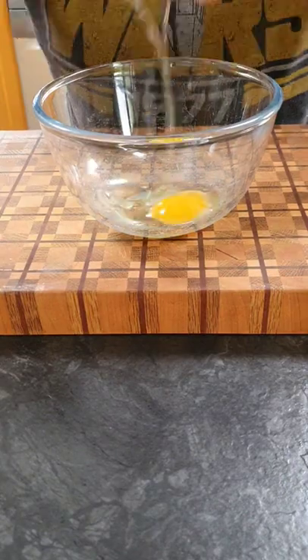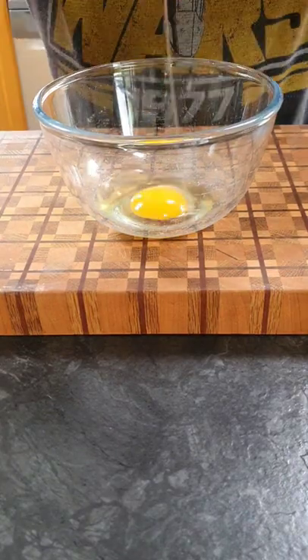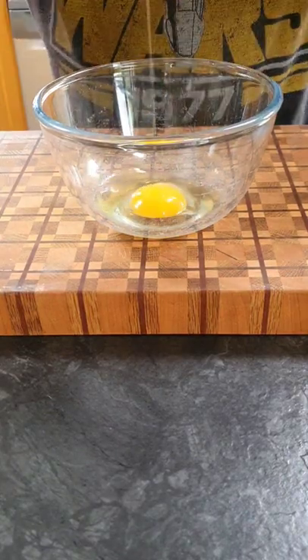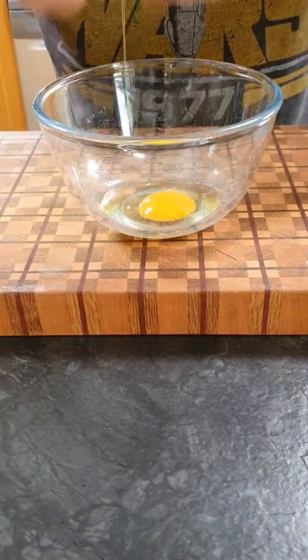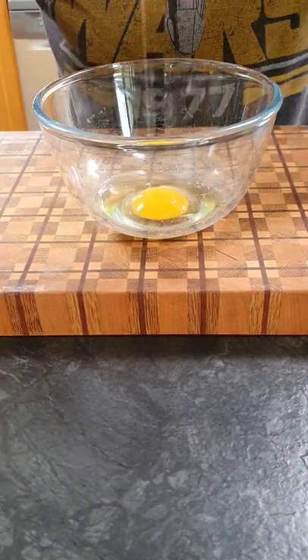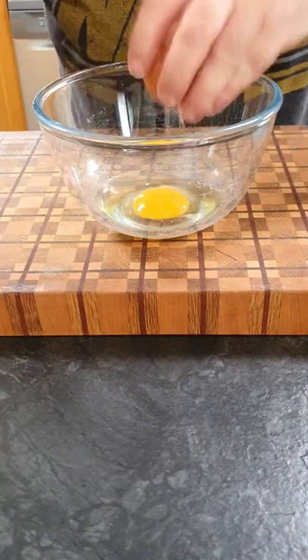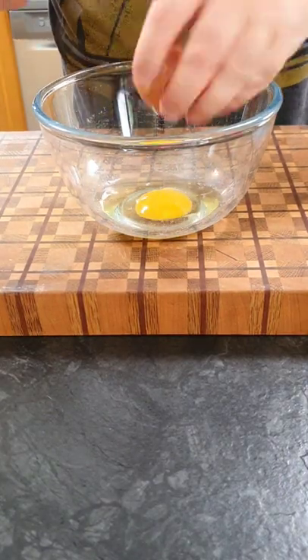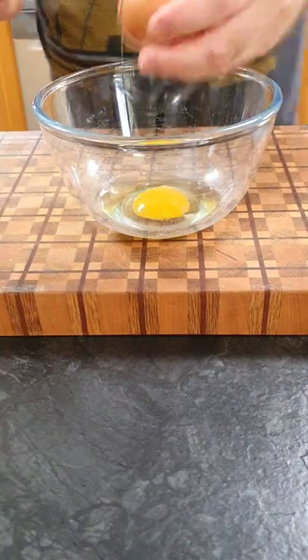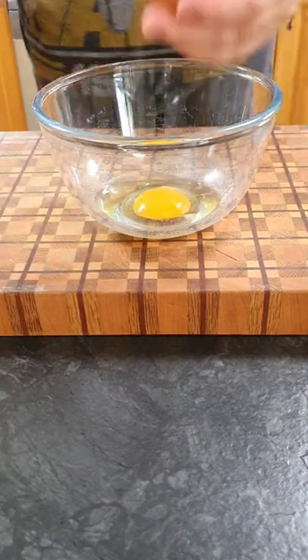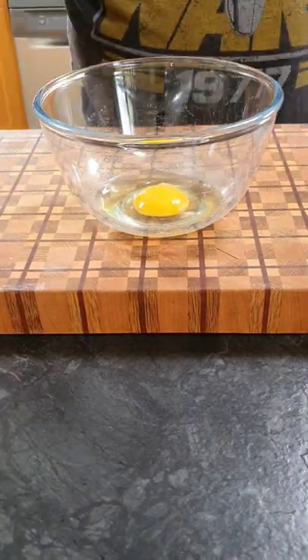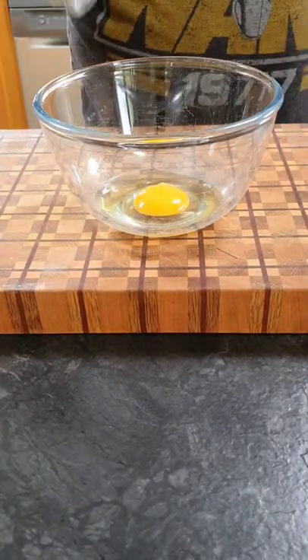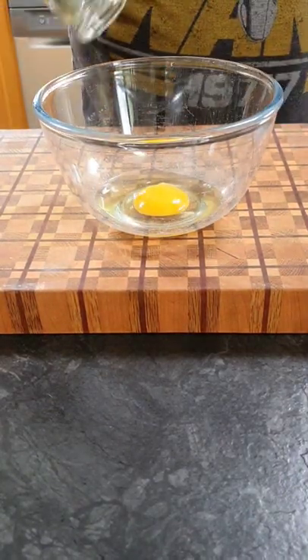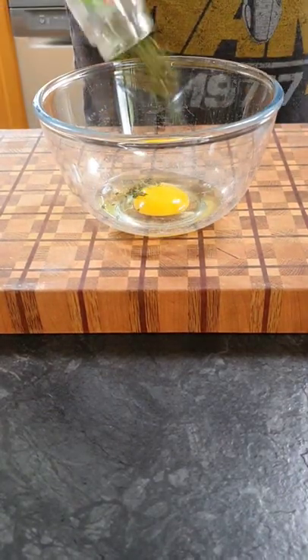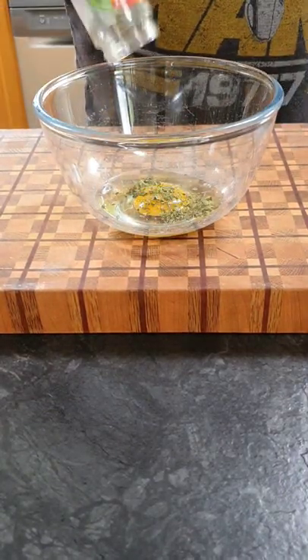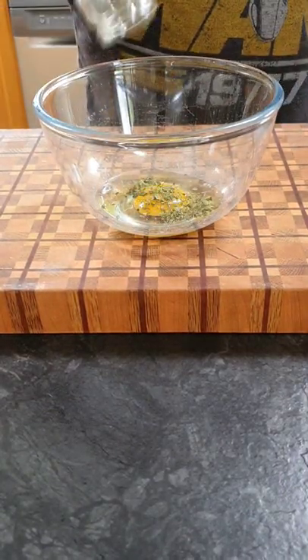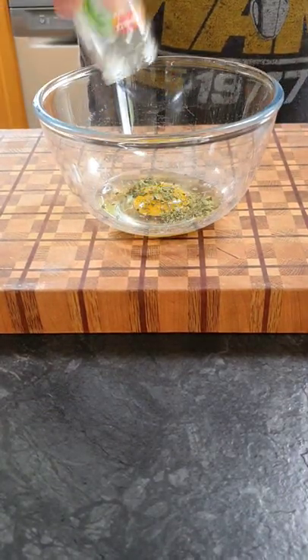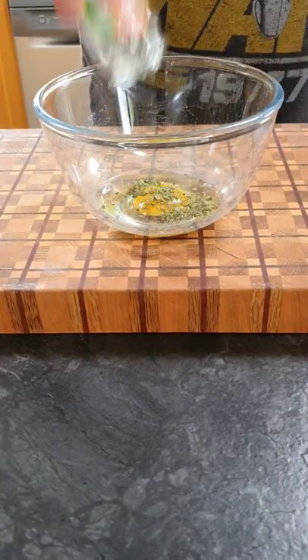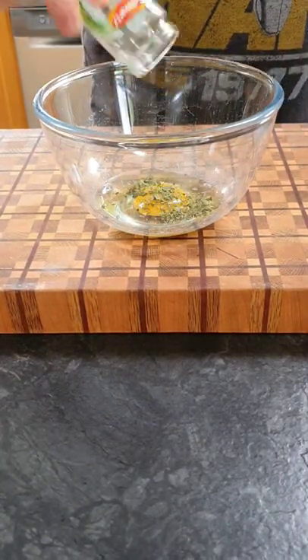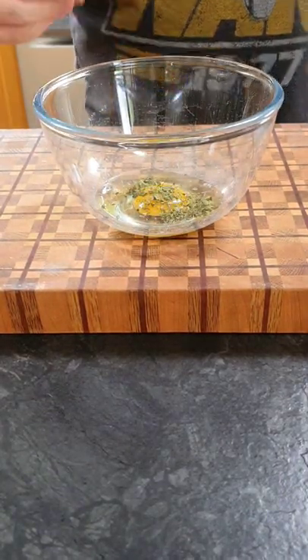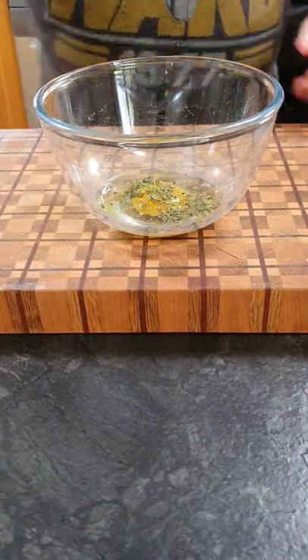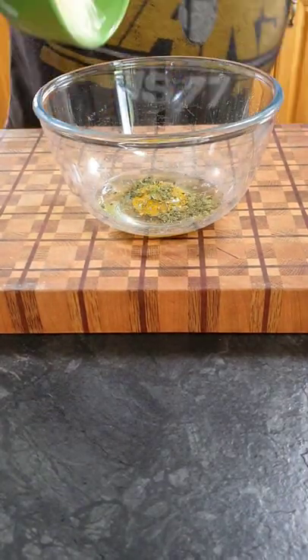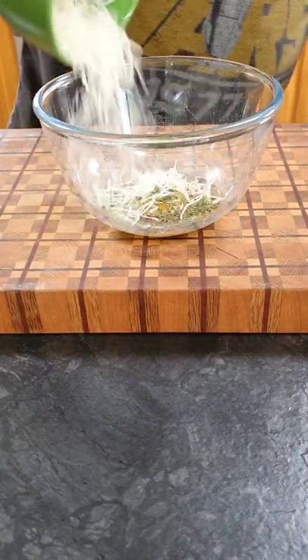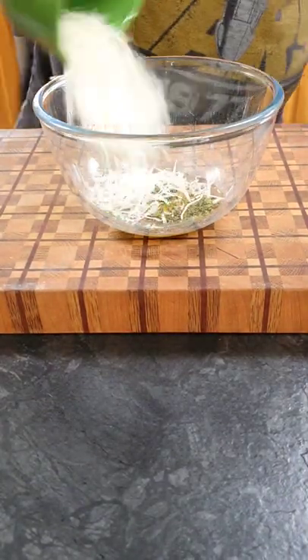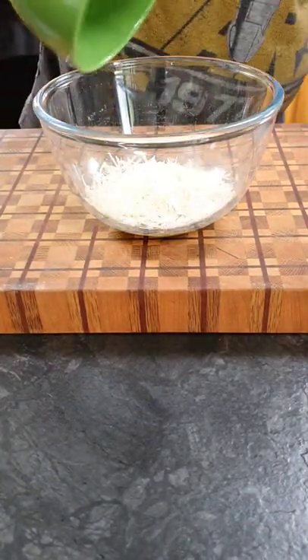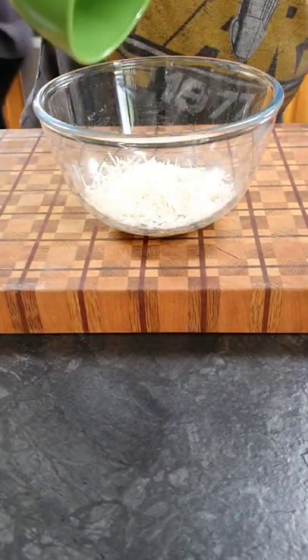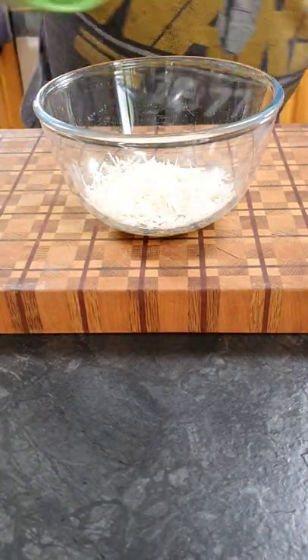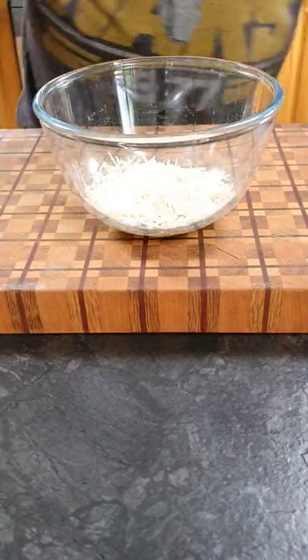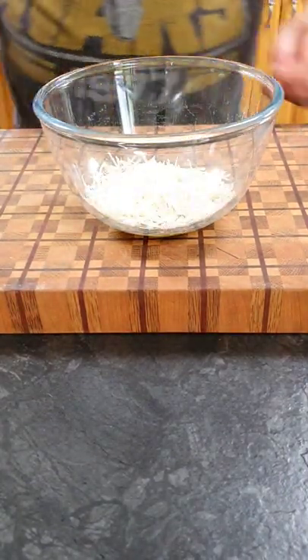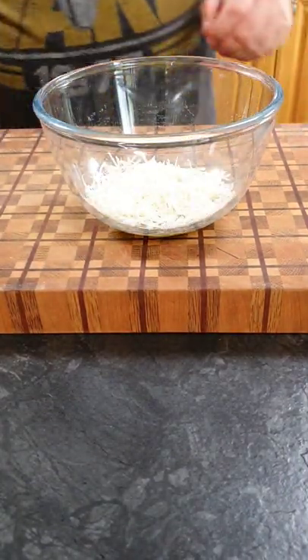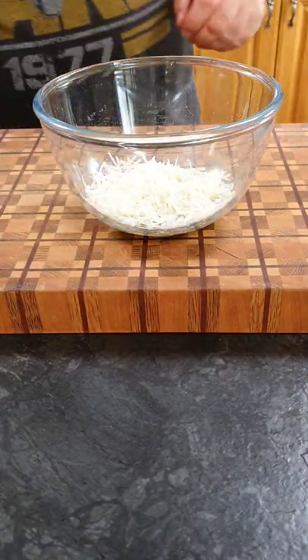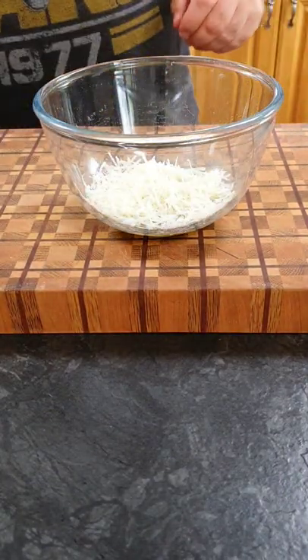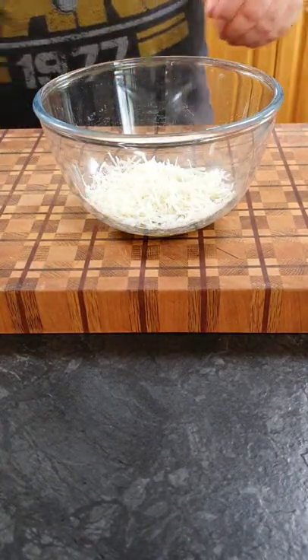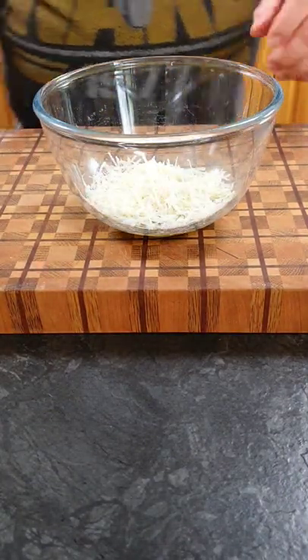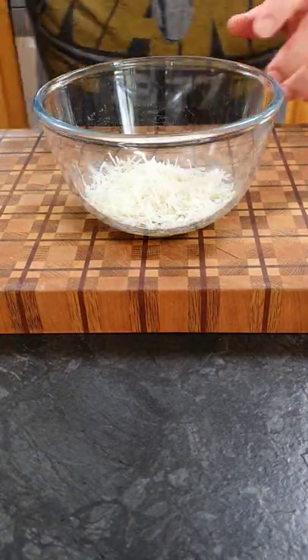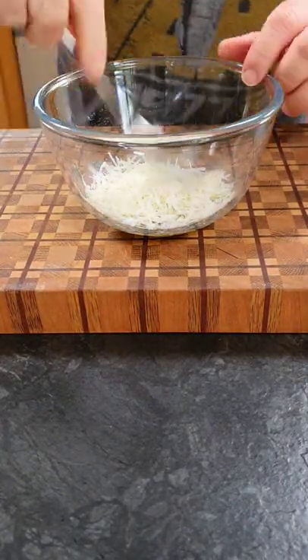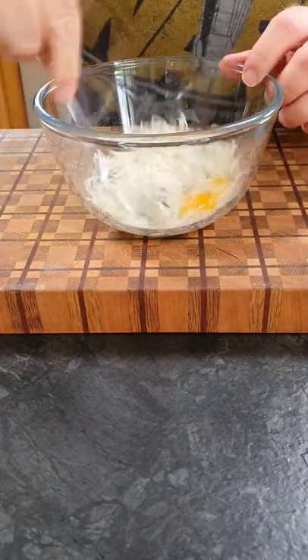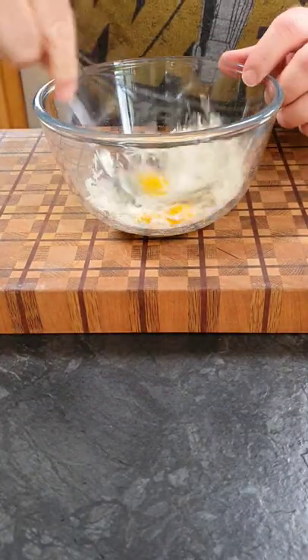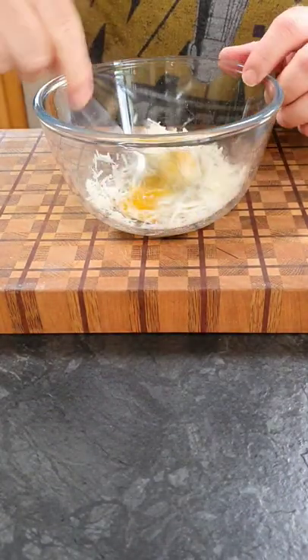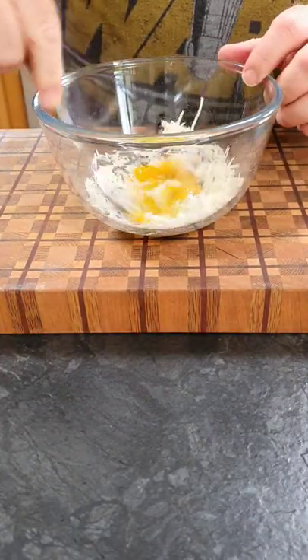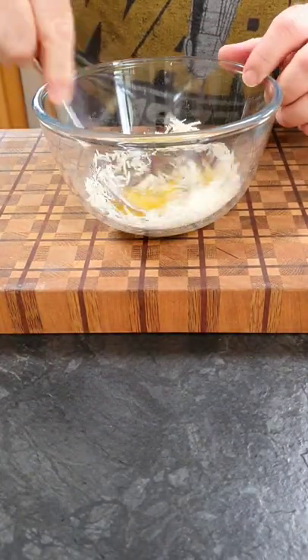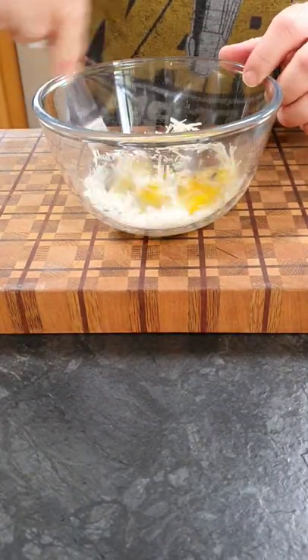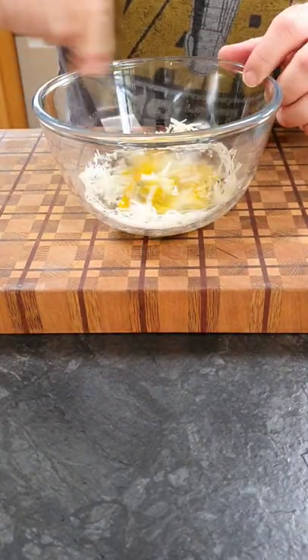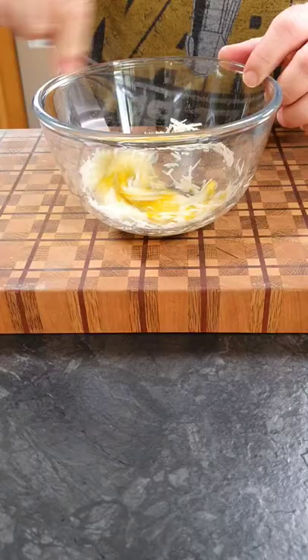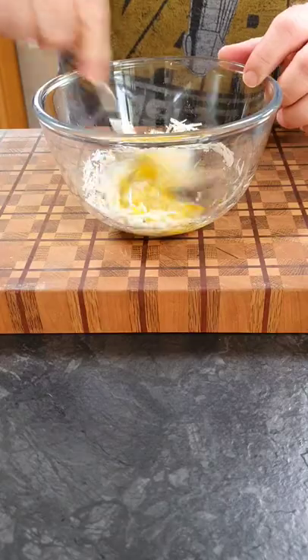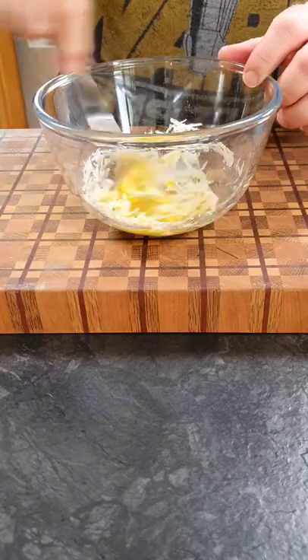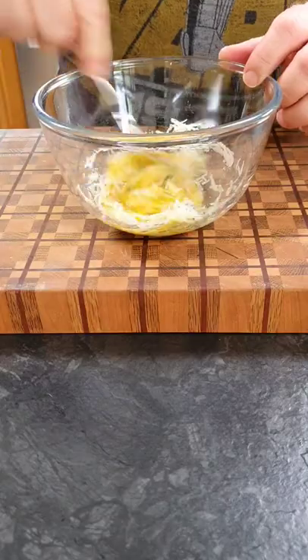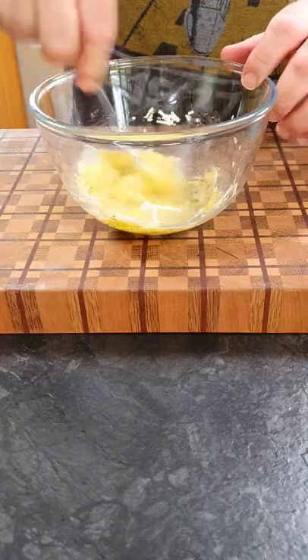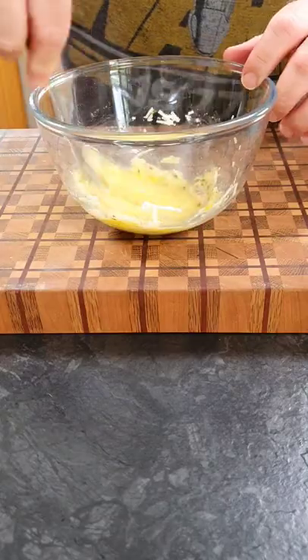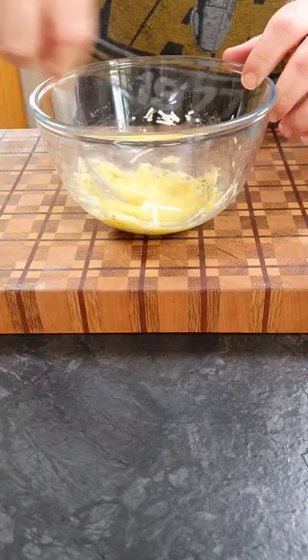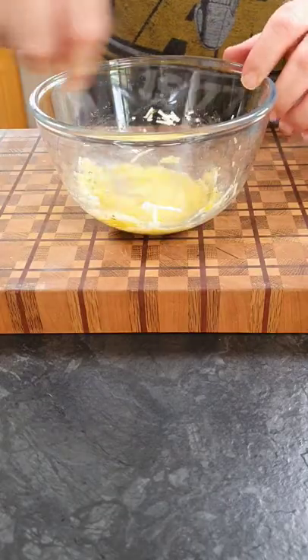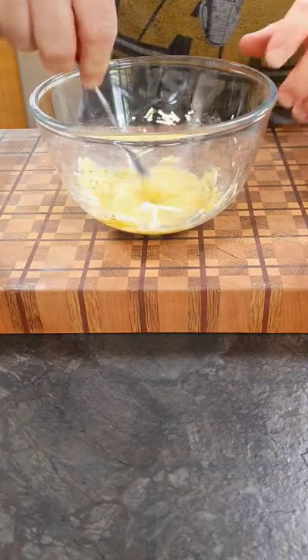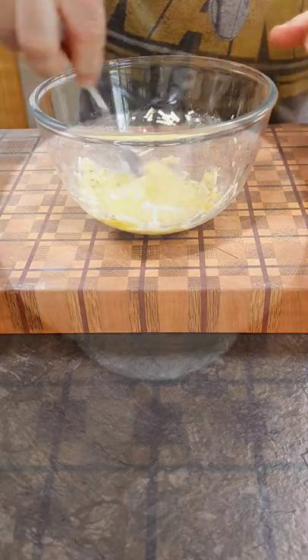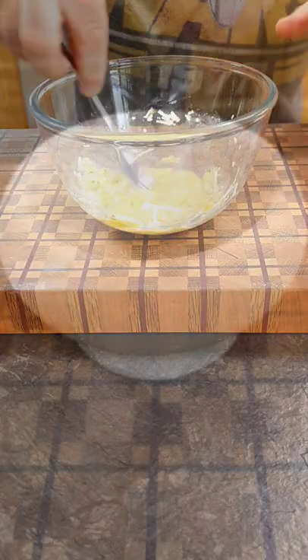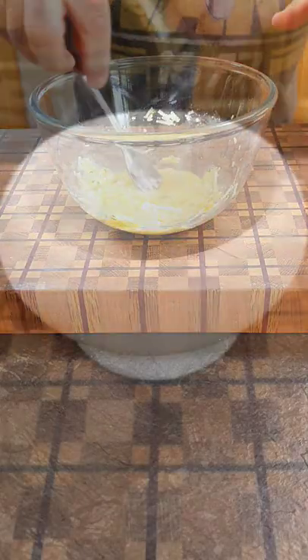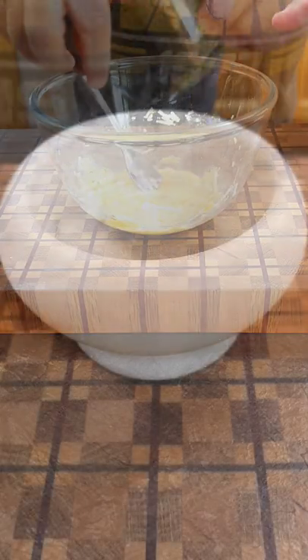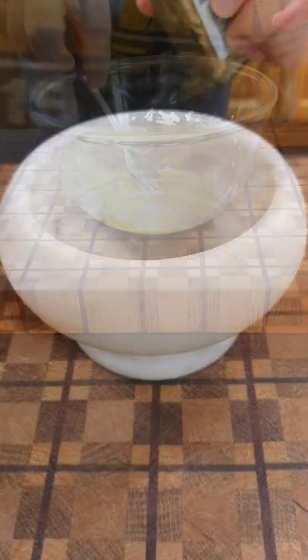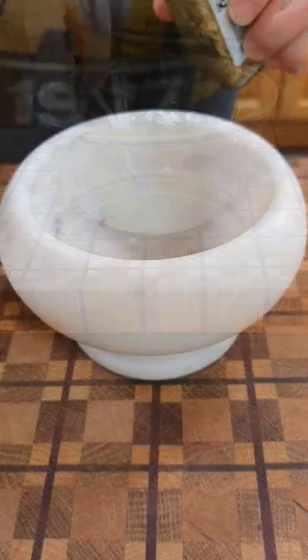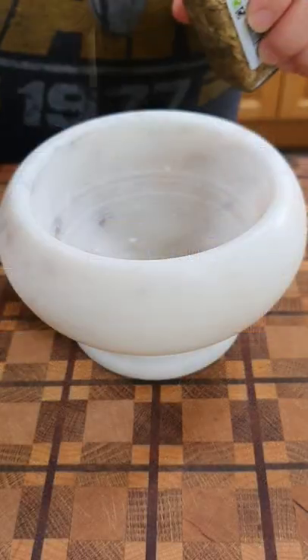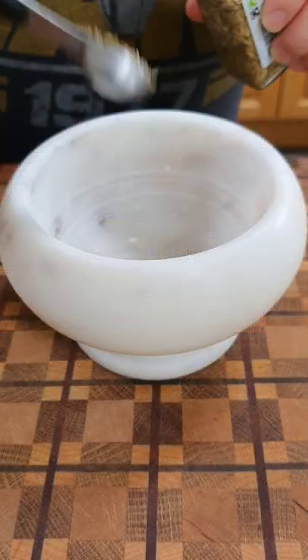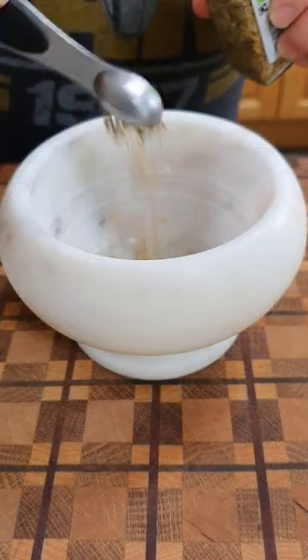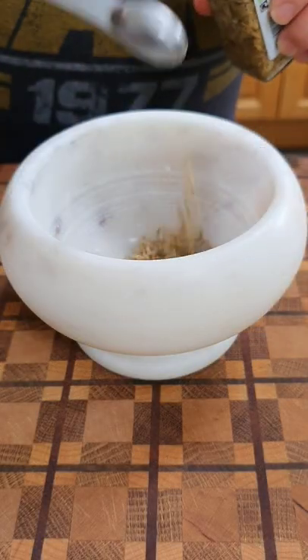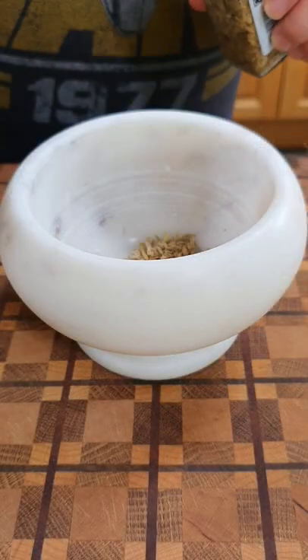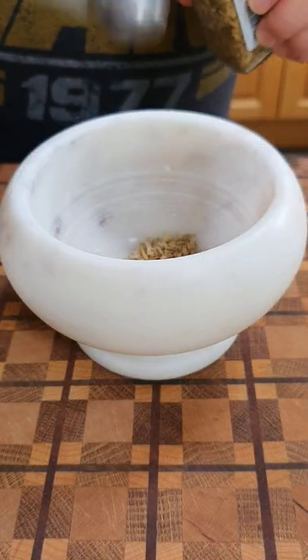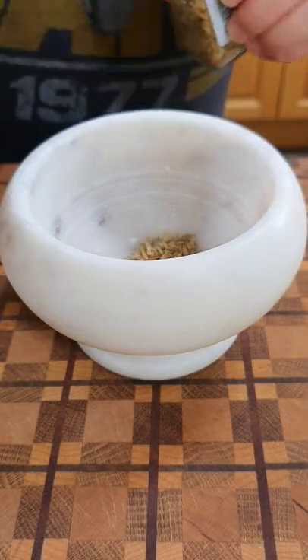Into a bowl we're going to add one large egg, two teaspoons of parsley, and 15 grams of parmesan cheese, and just give that a mix up. Again we'll set that to the side.